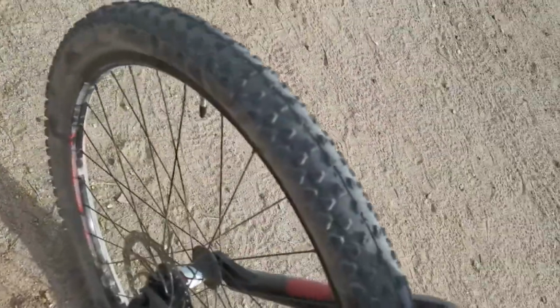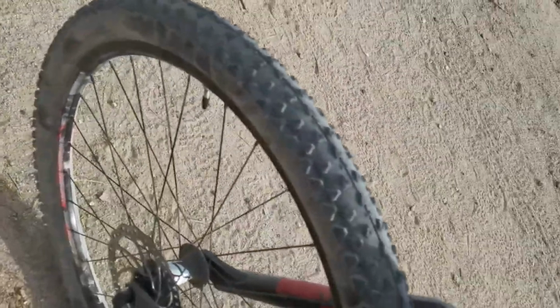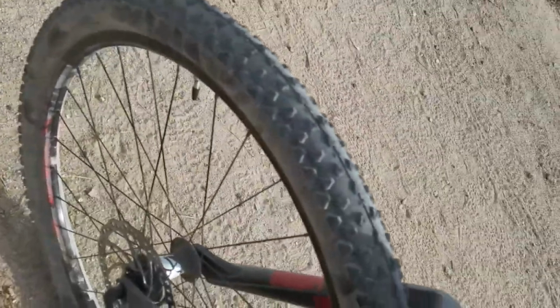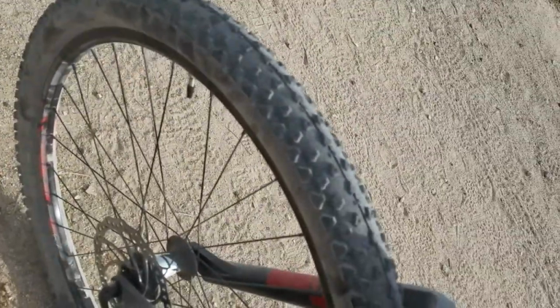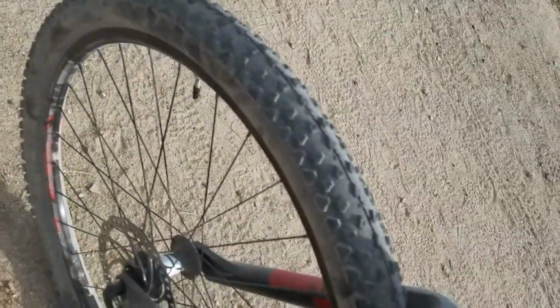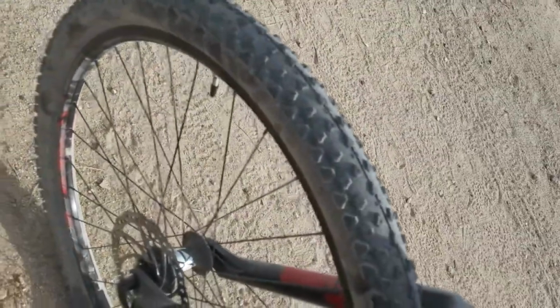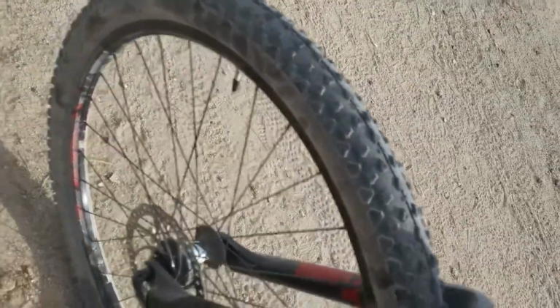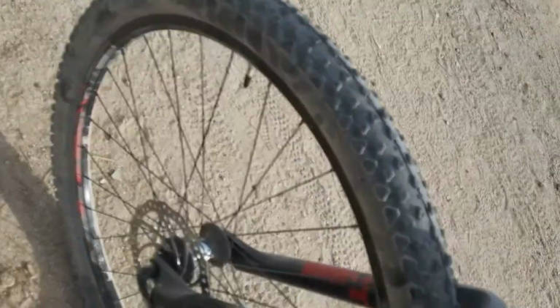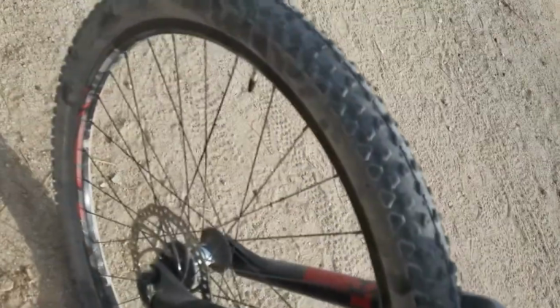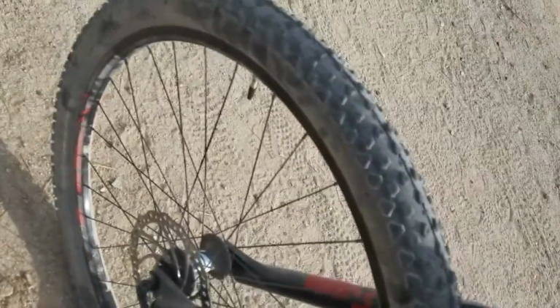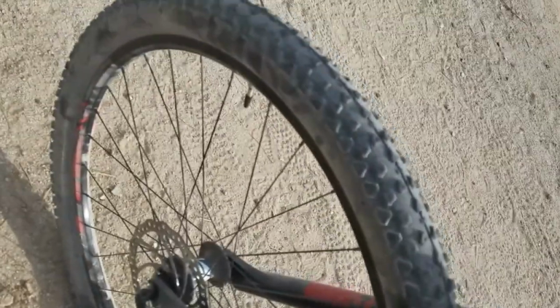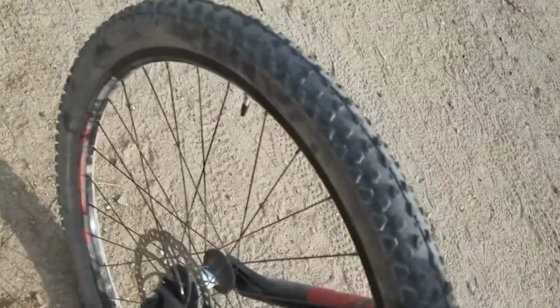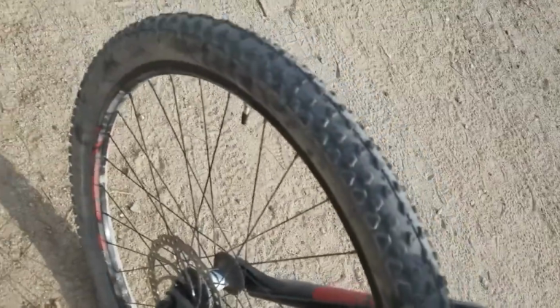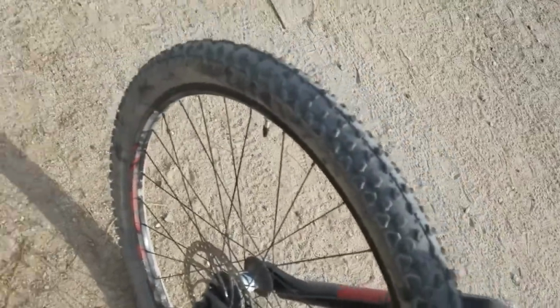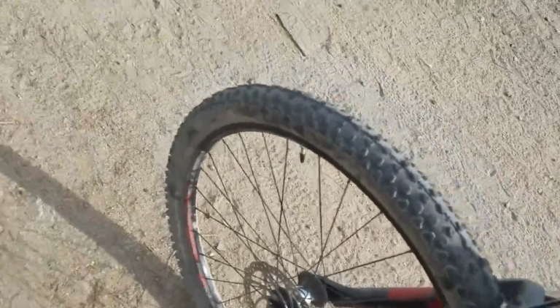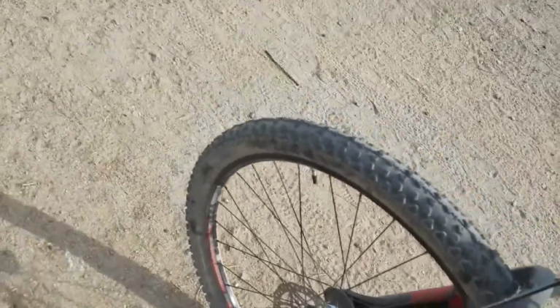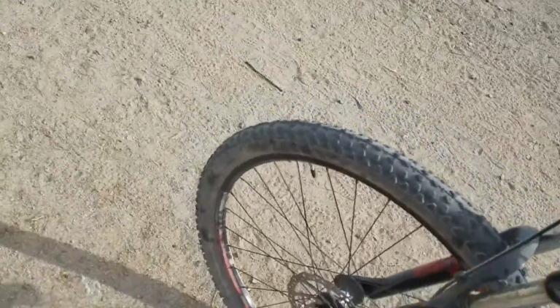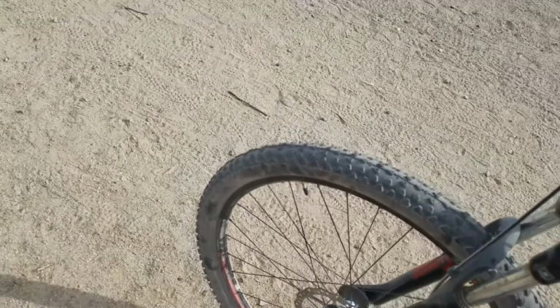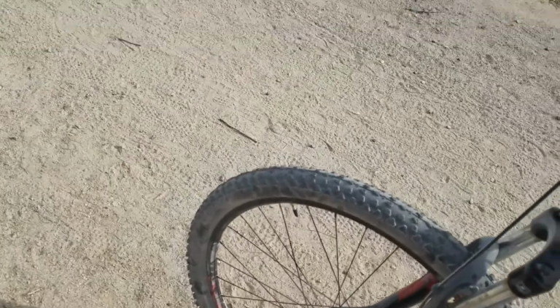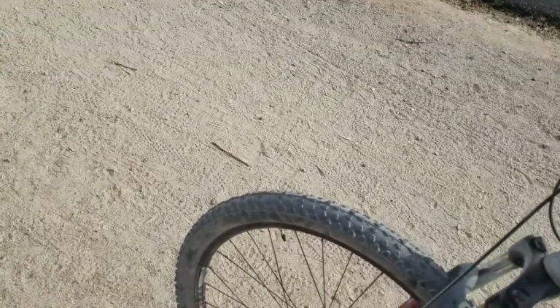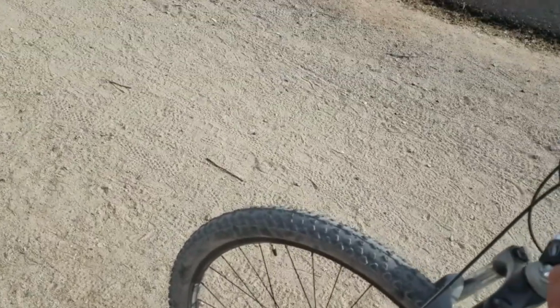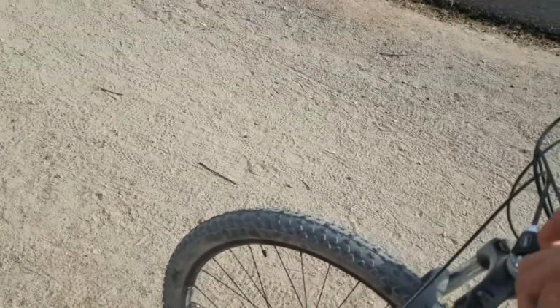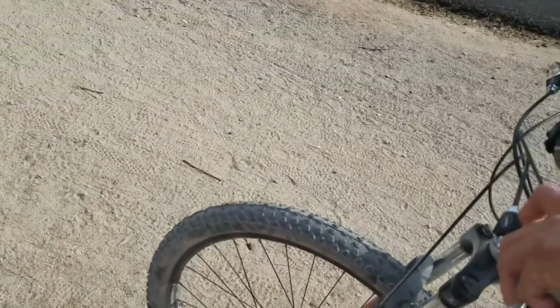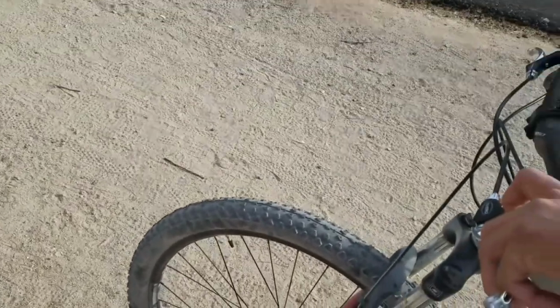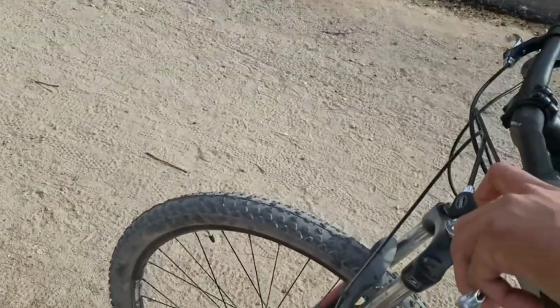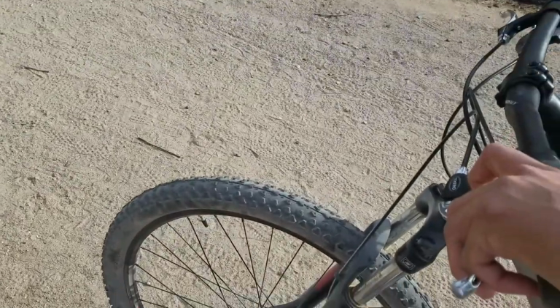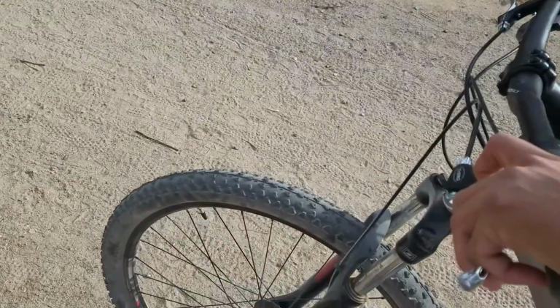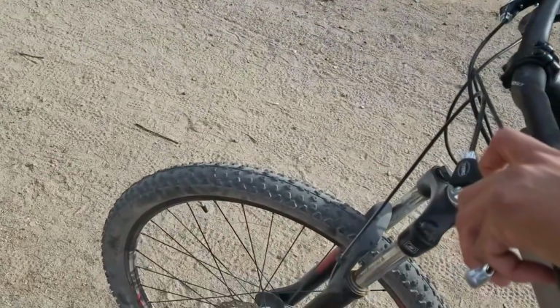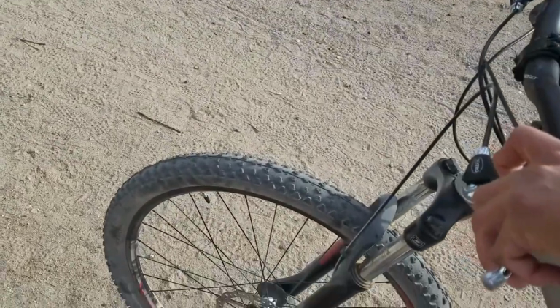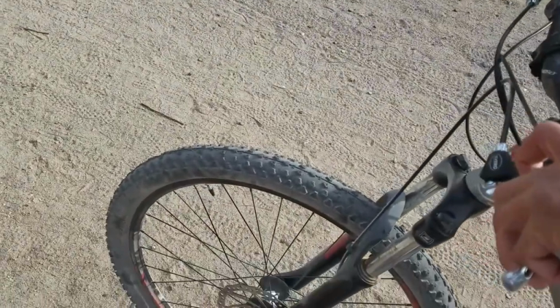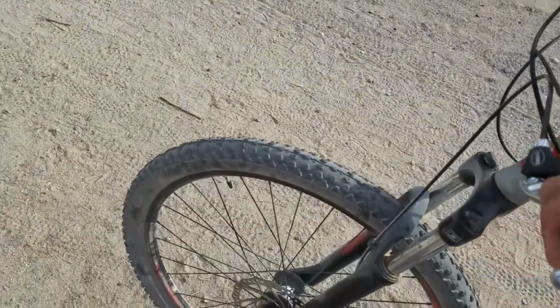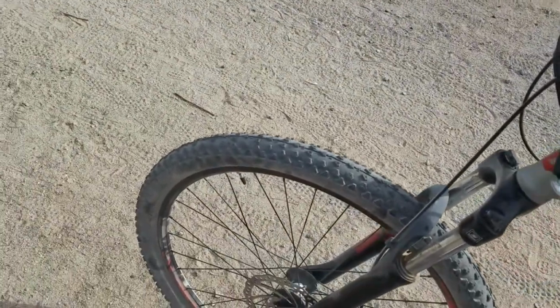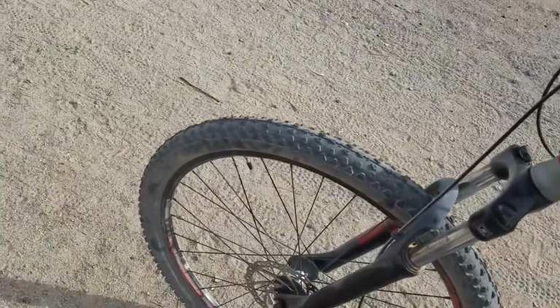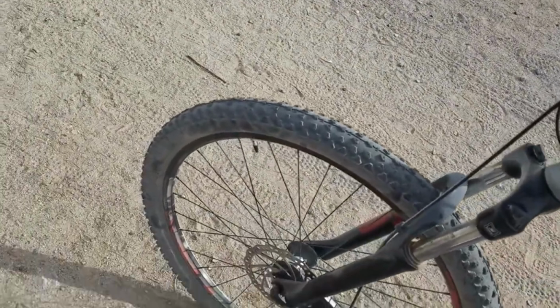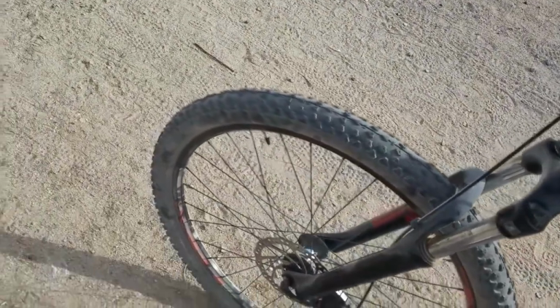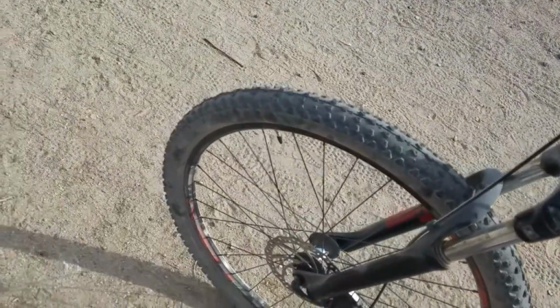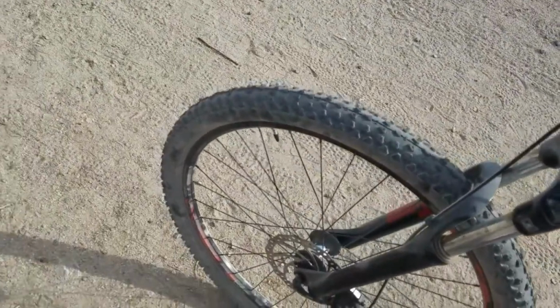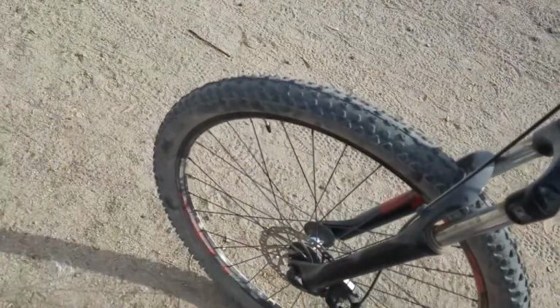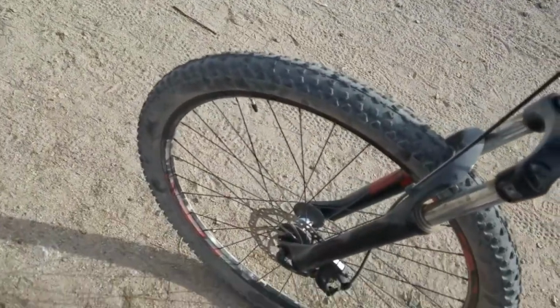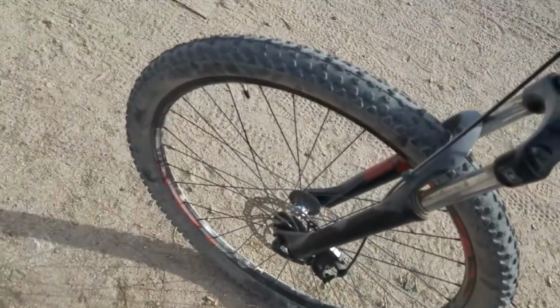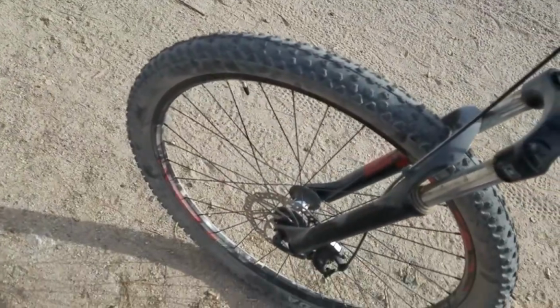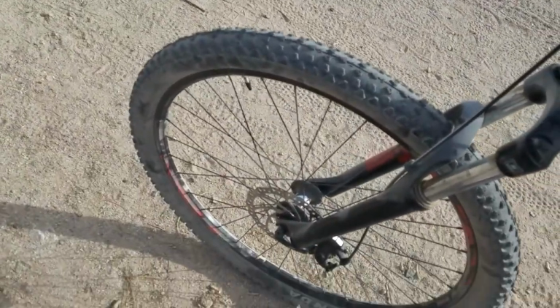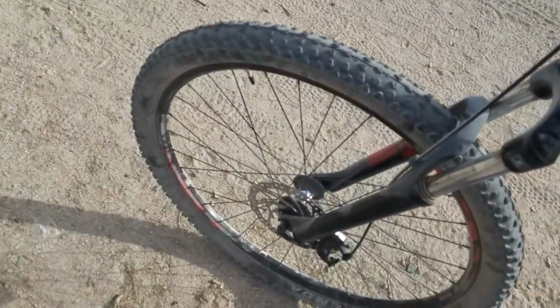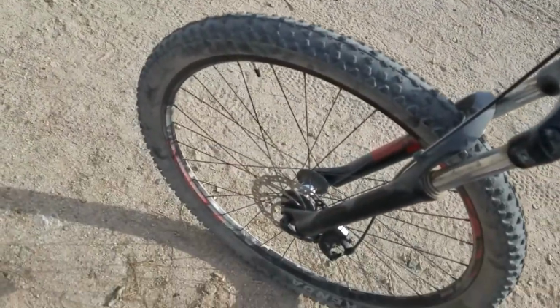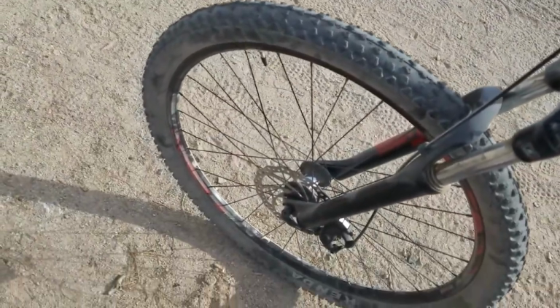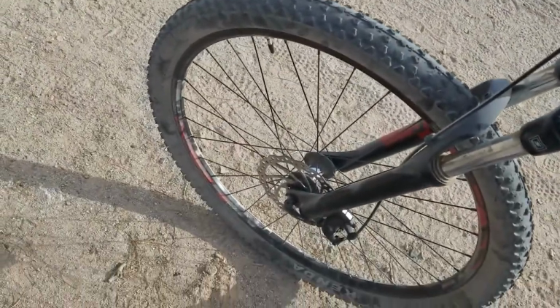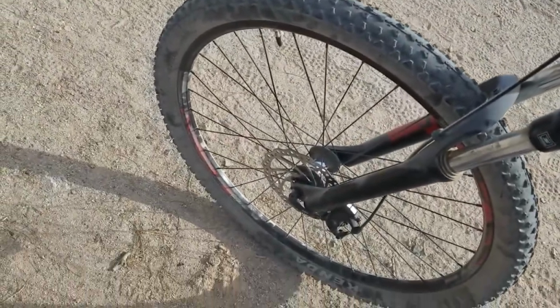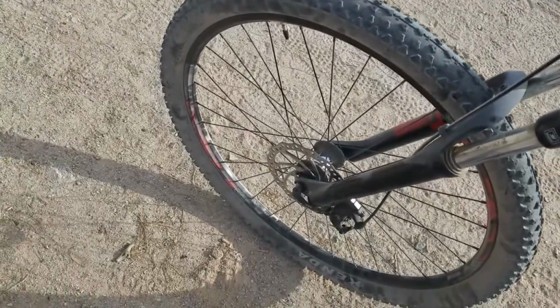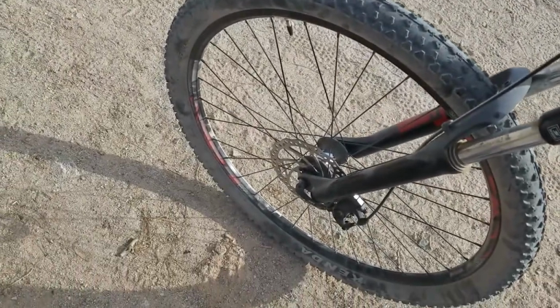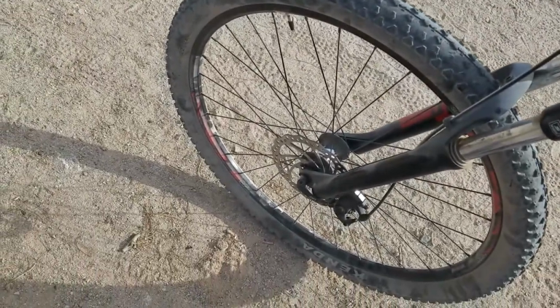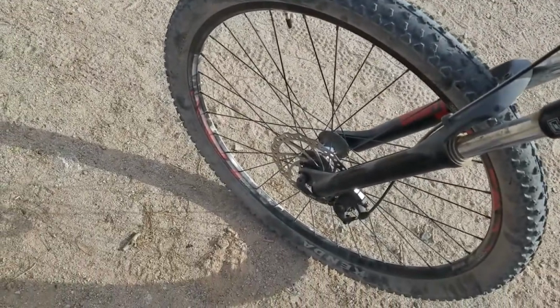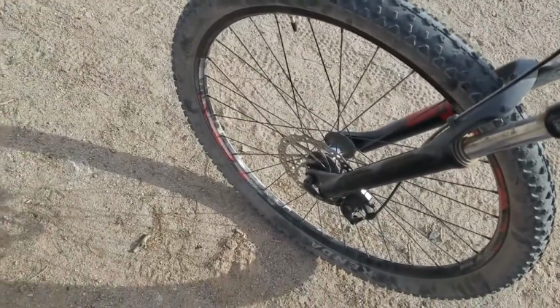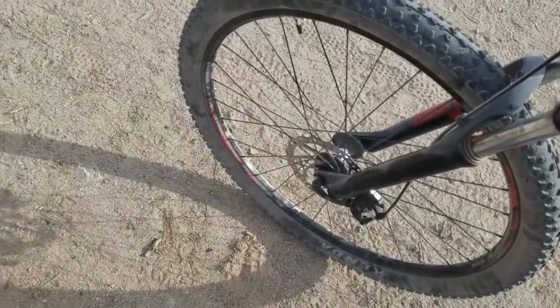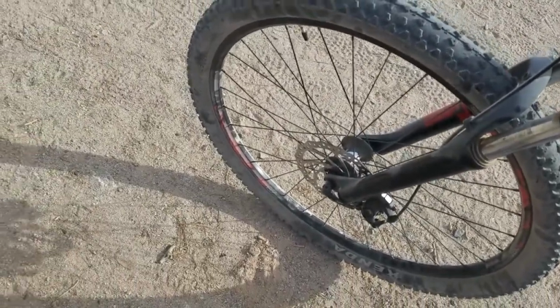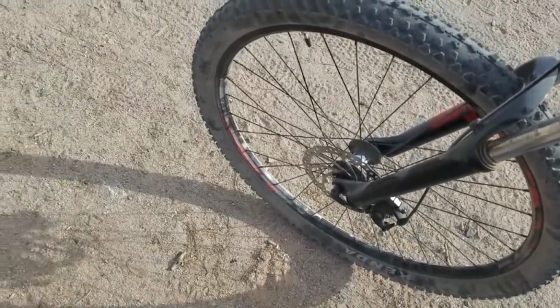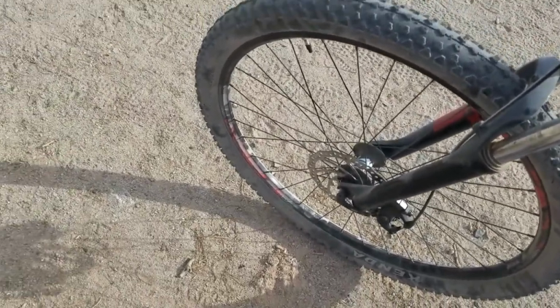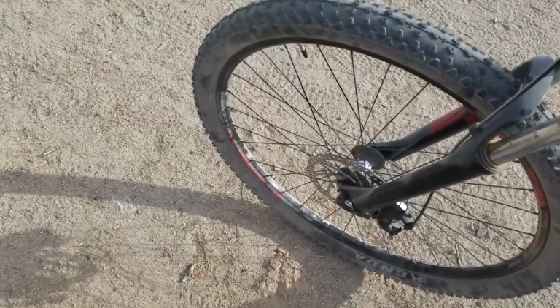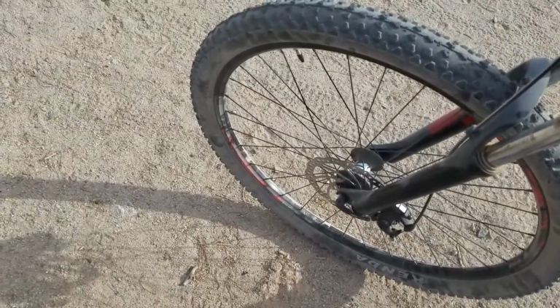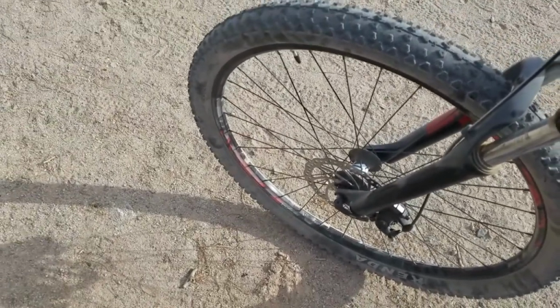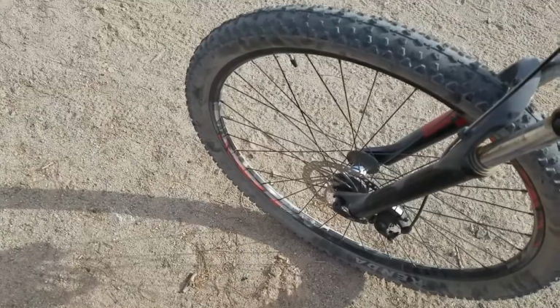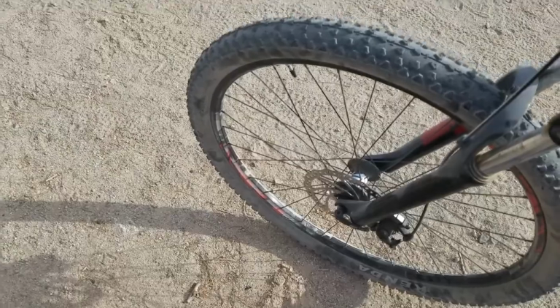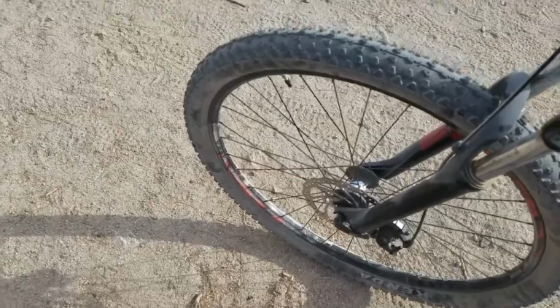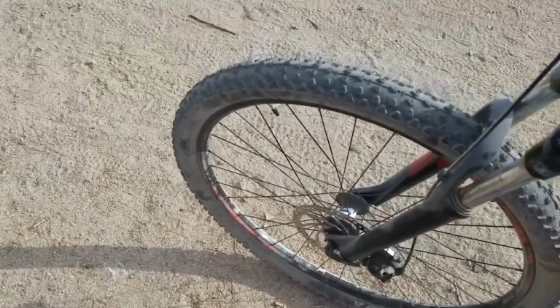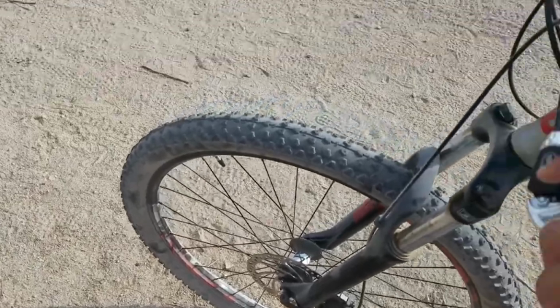The tires are Kendra tires. I haven't had any issues with them either — they're good tires.